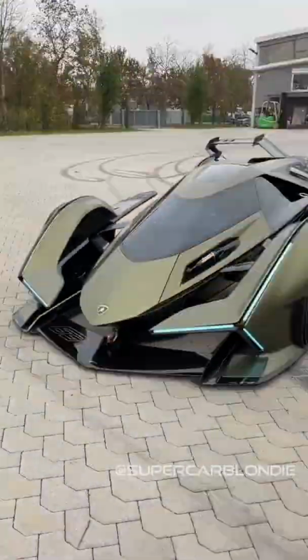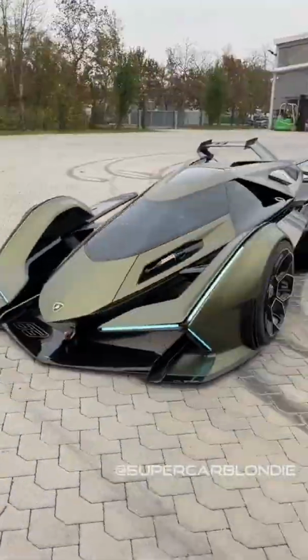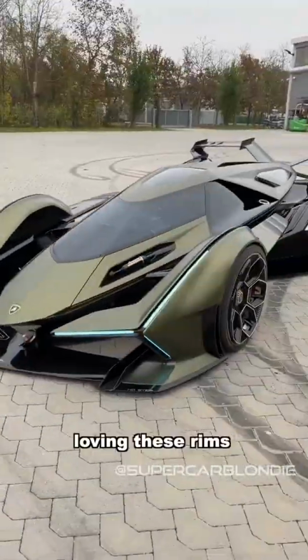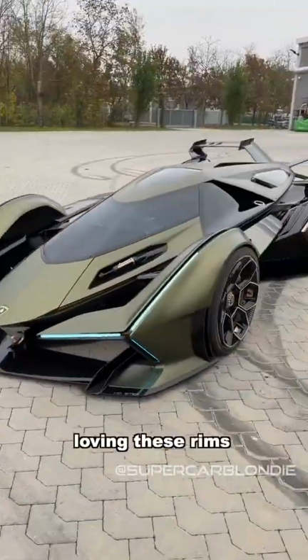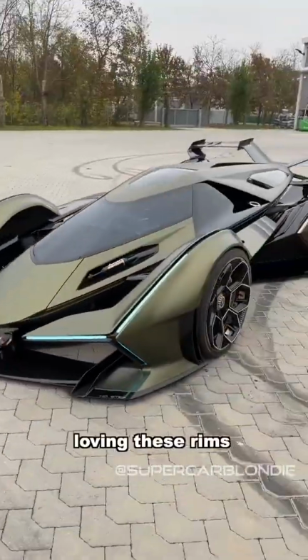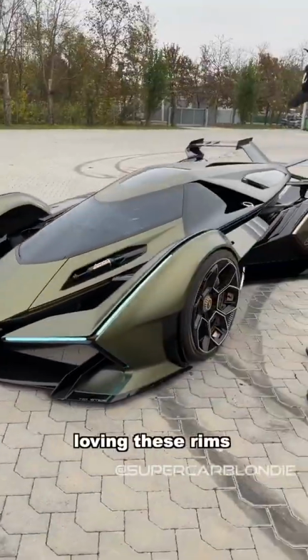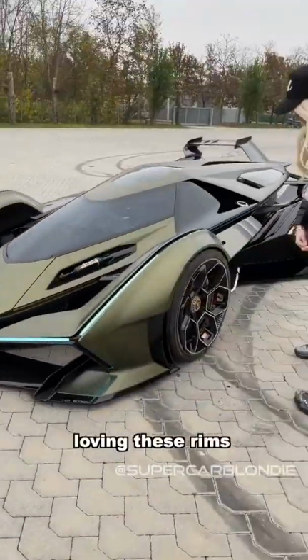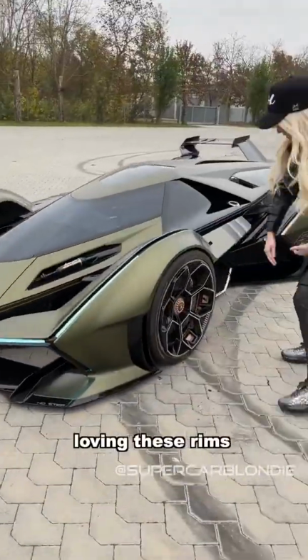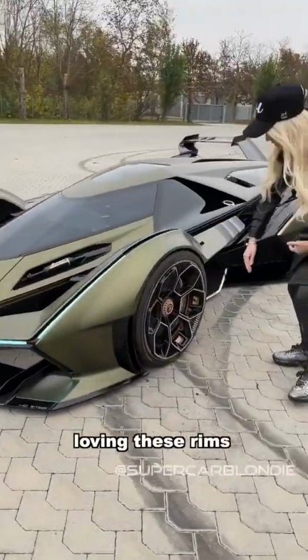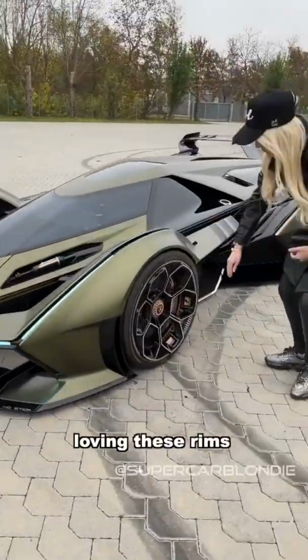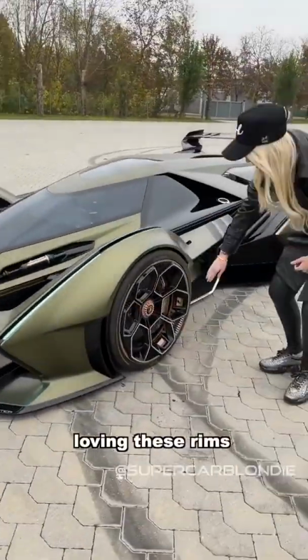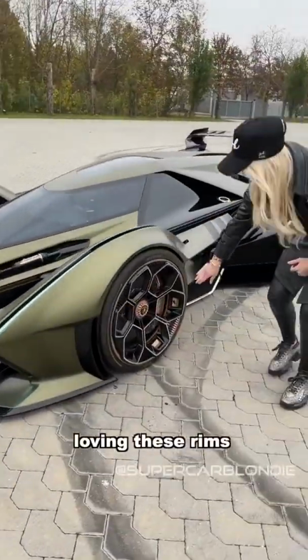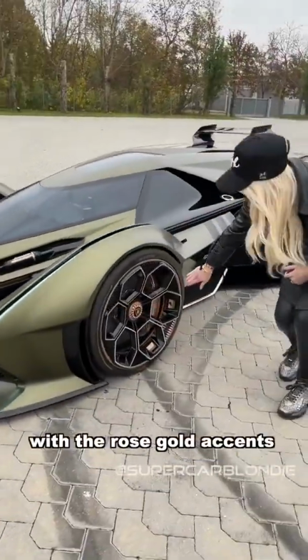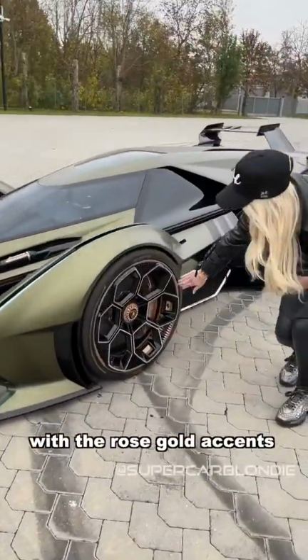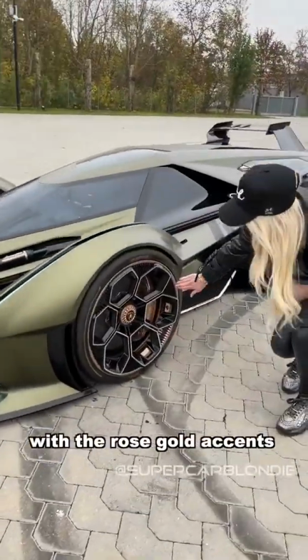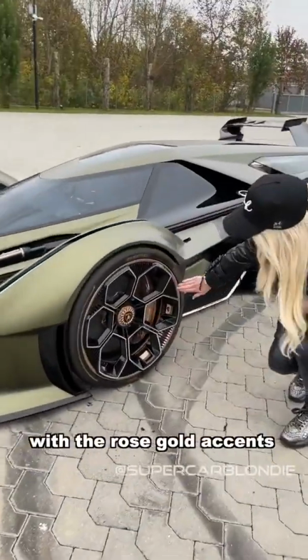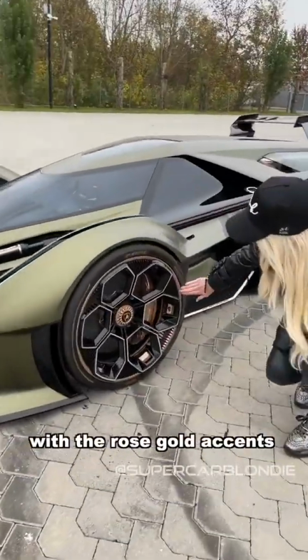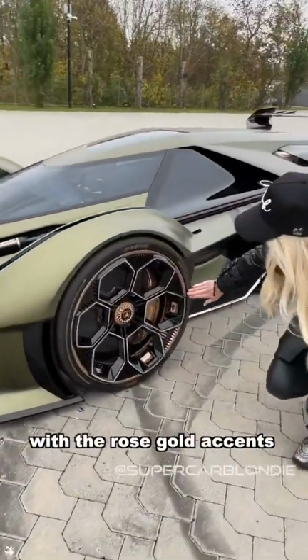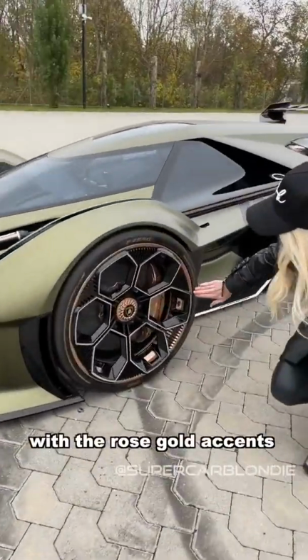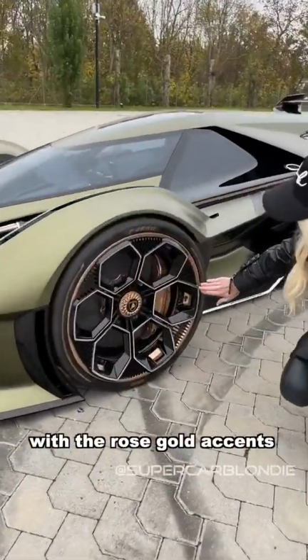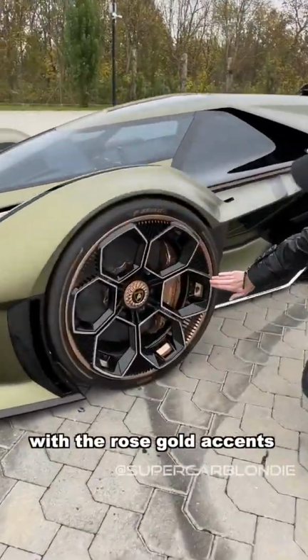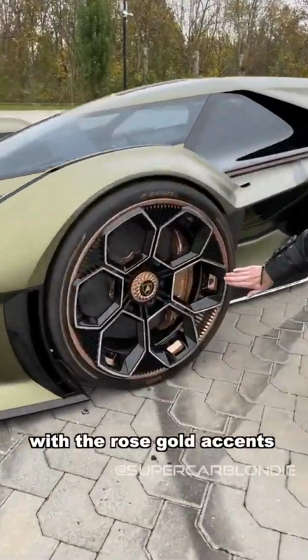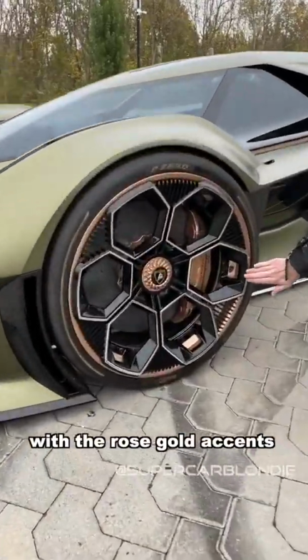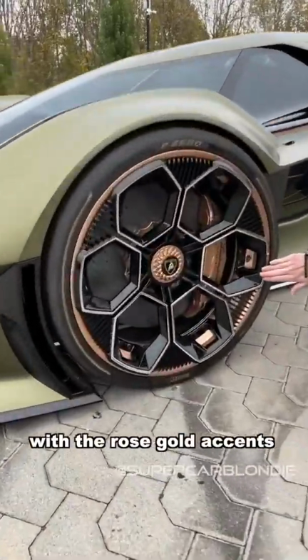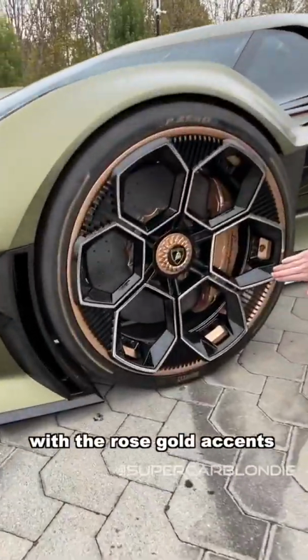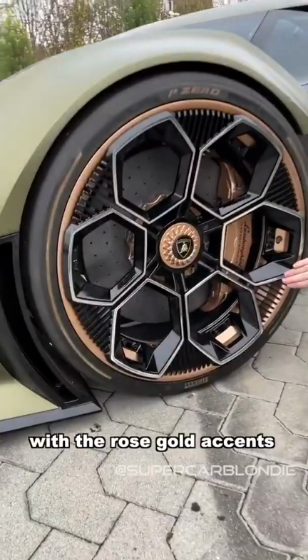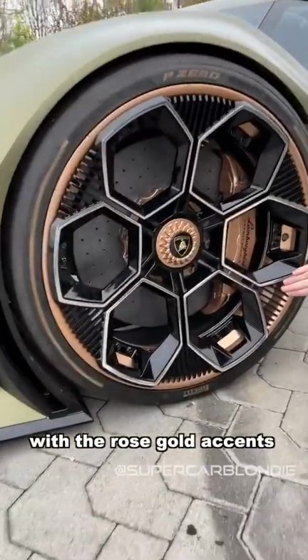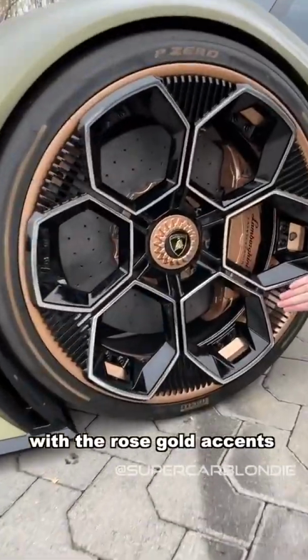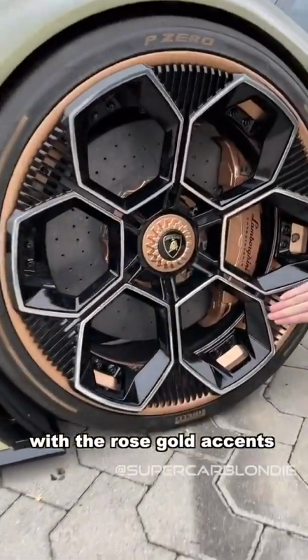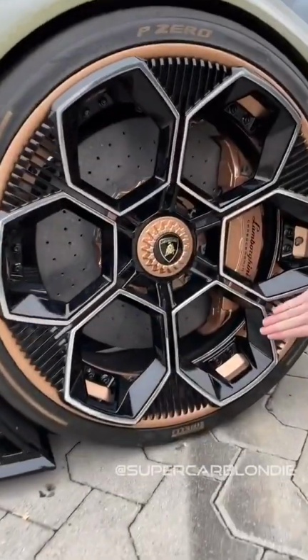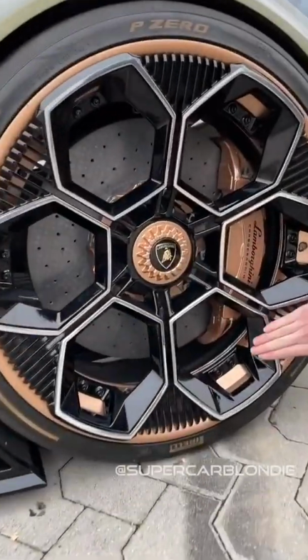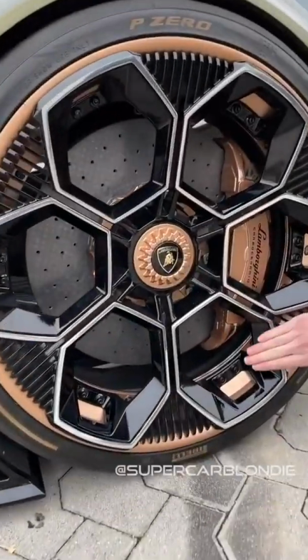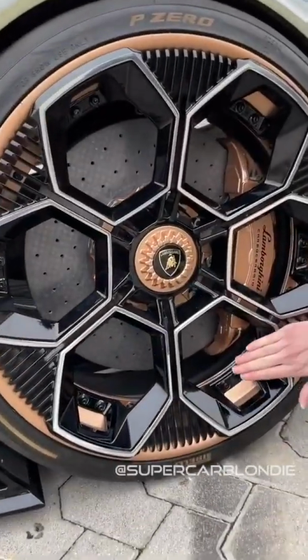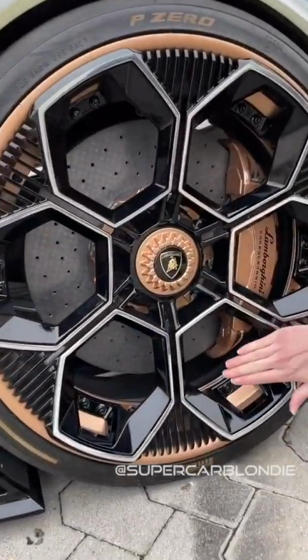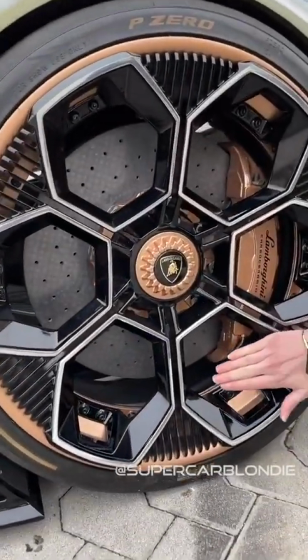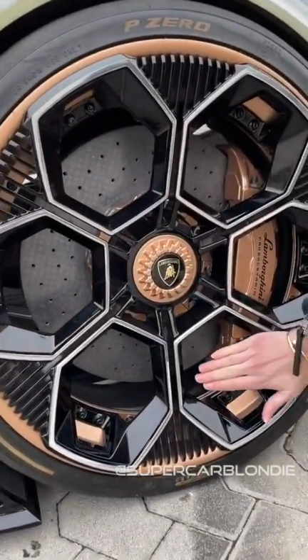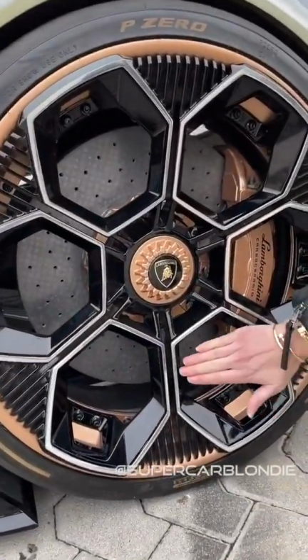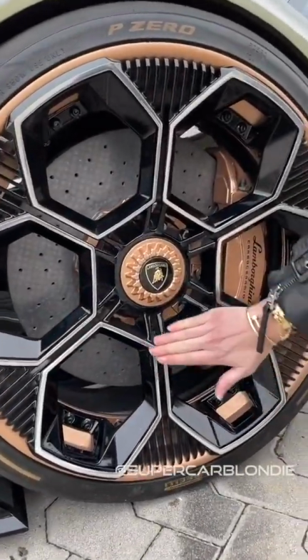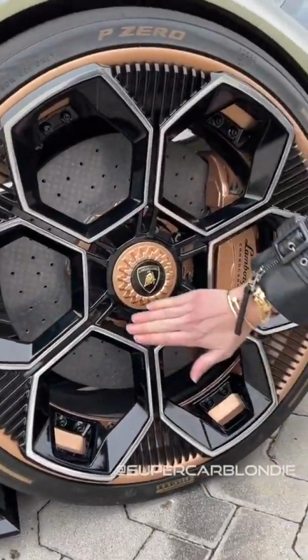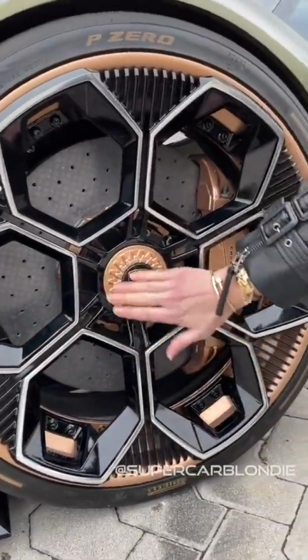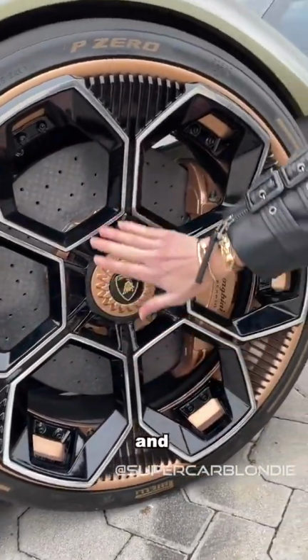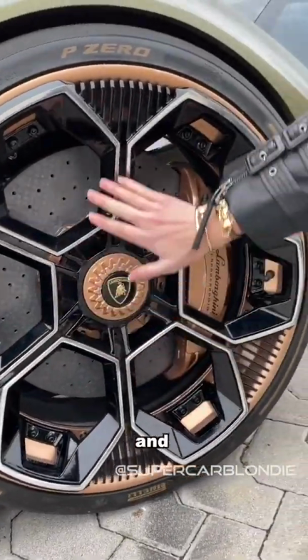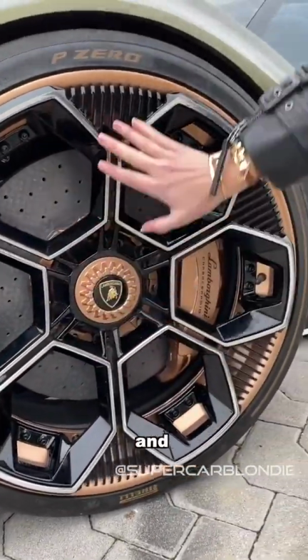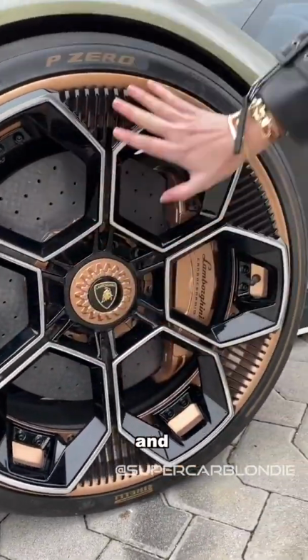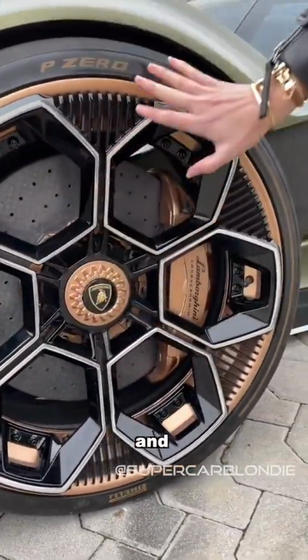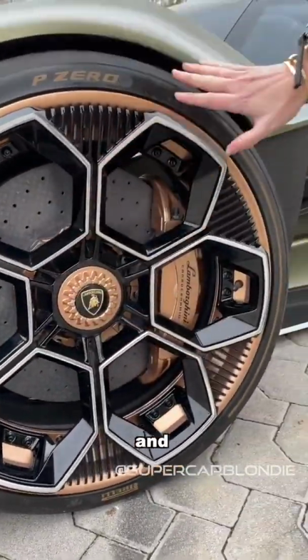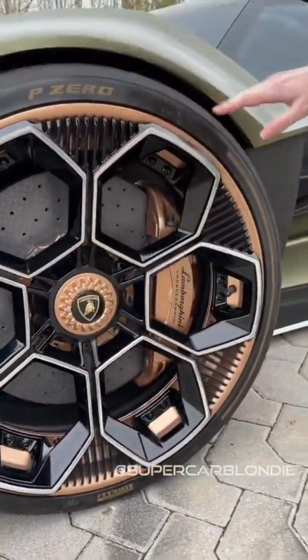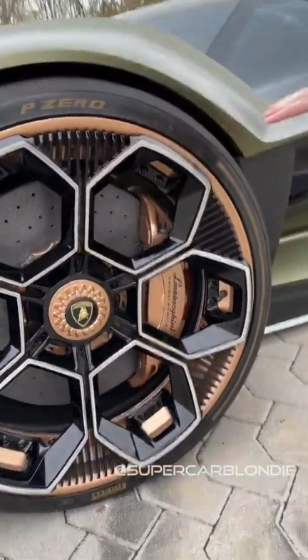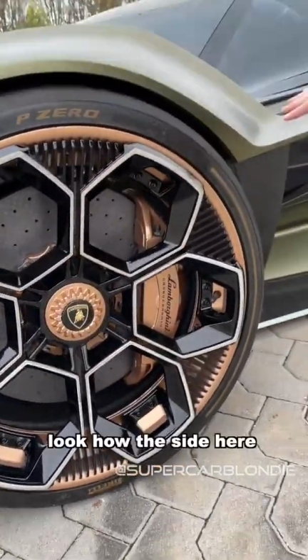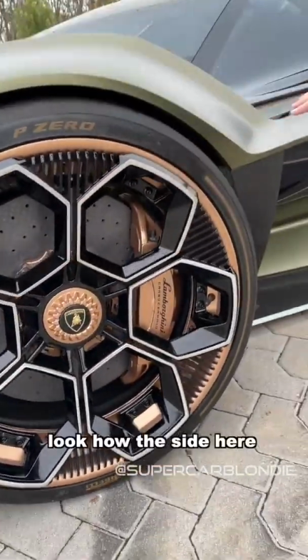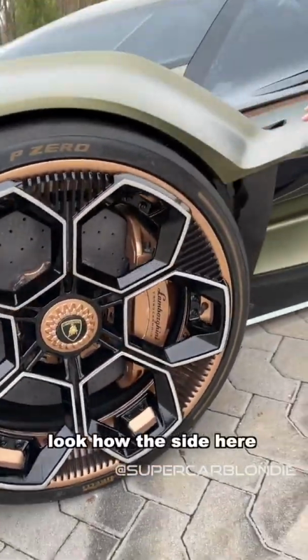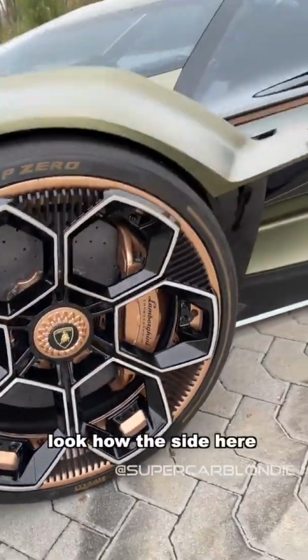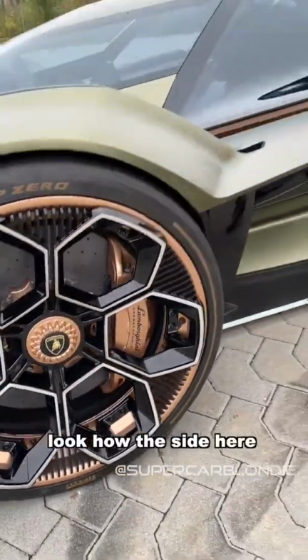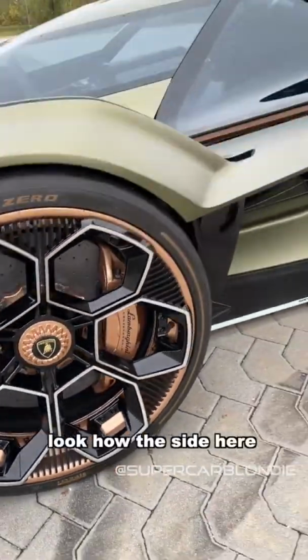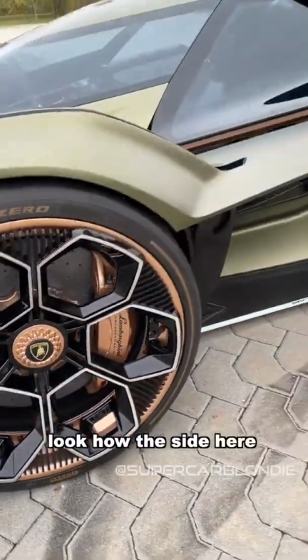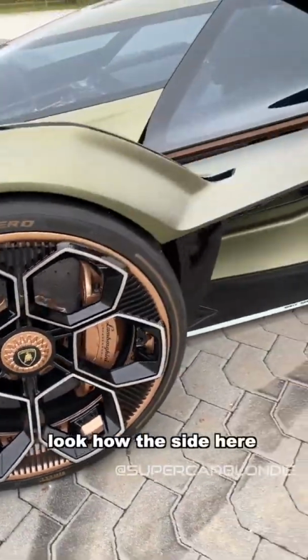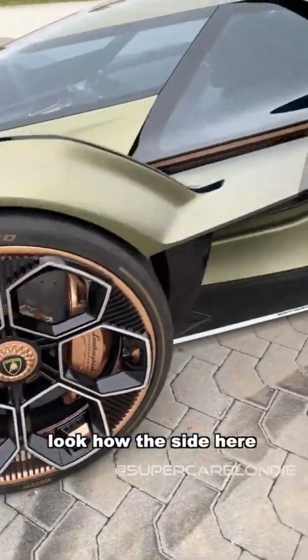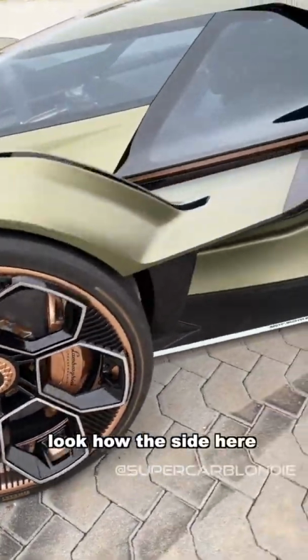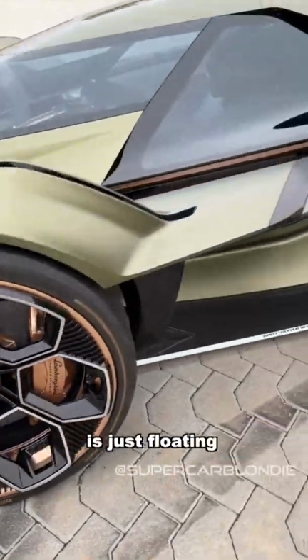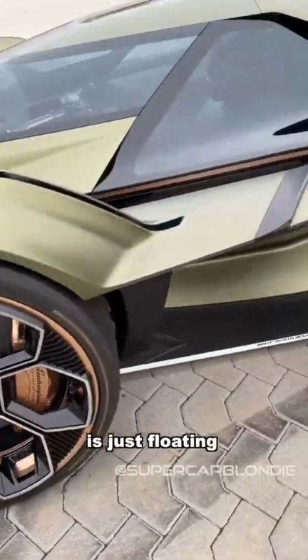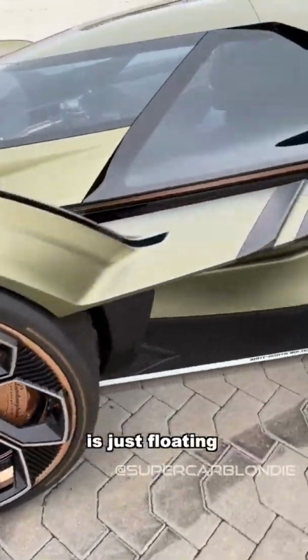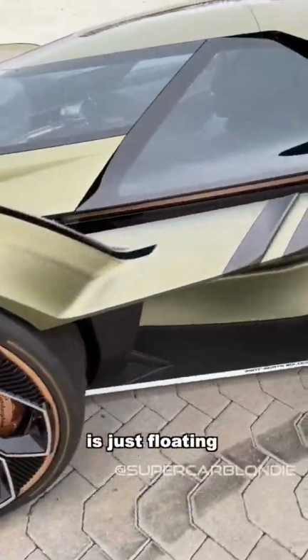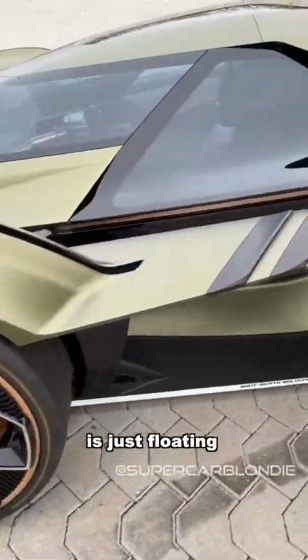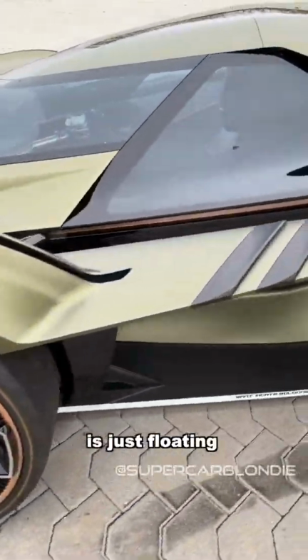Loving these rings with the rose gold accents, and look how the side here is just floating.